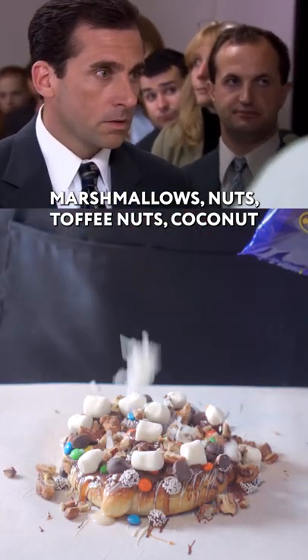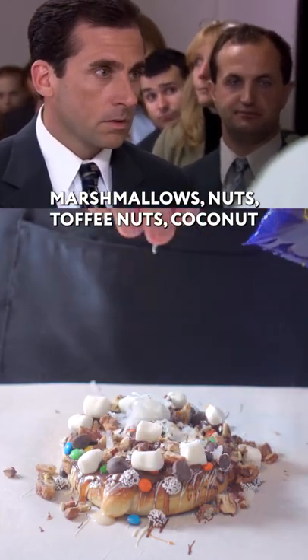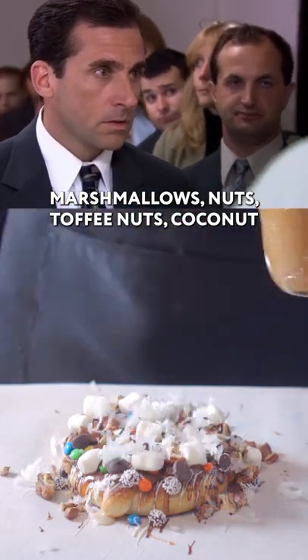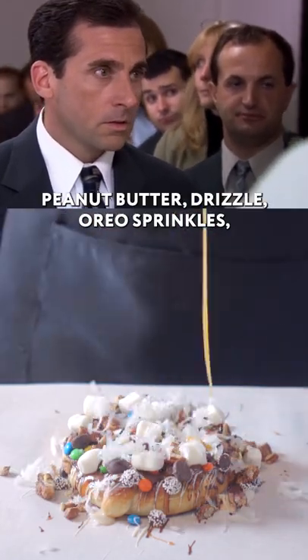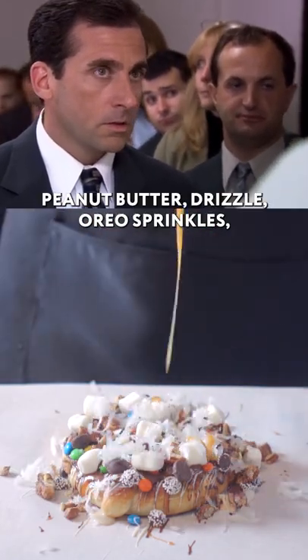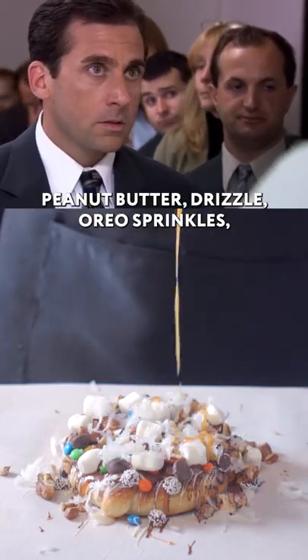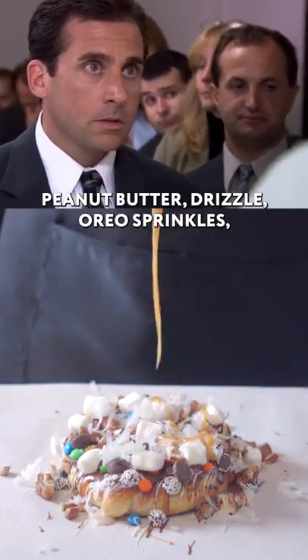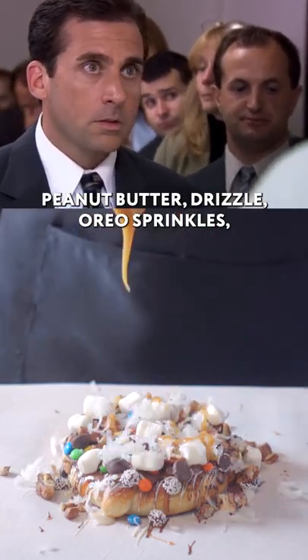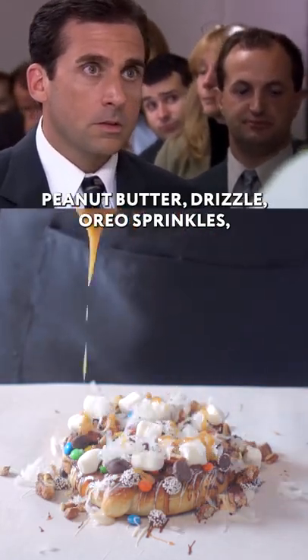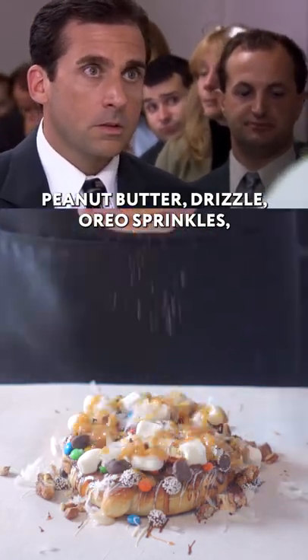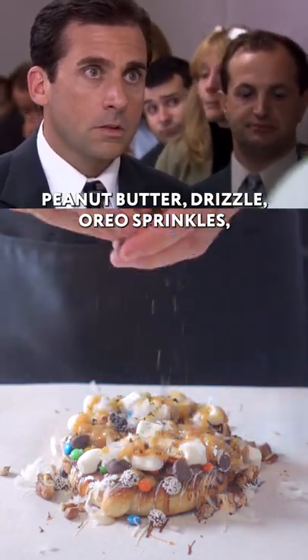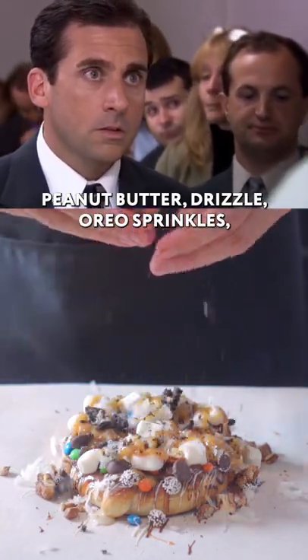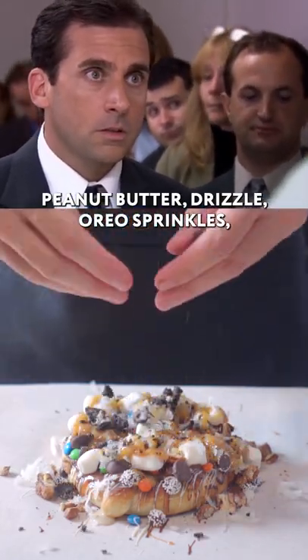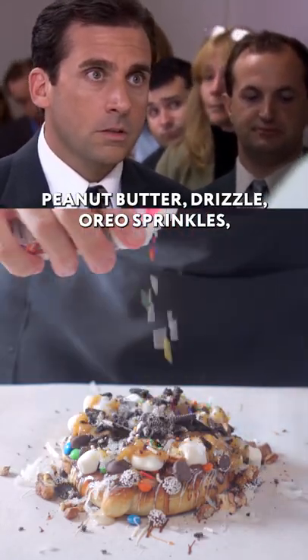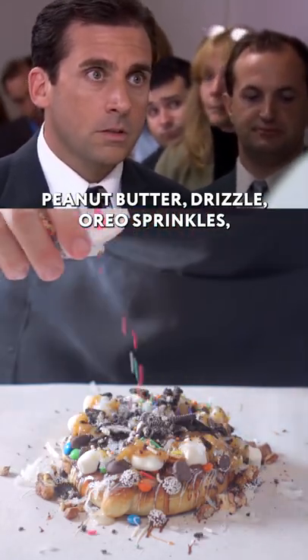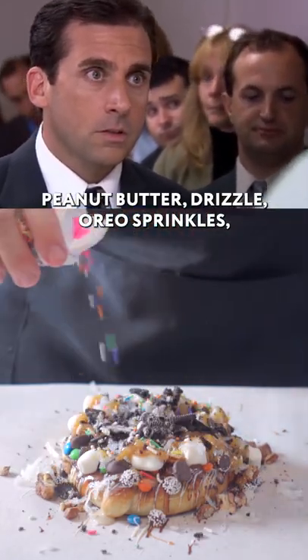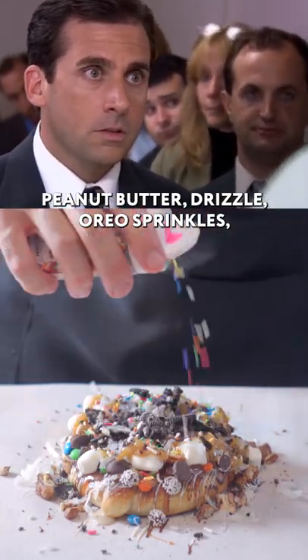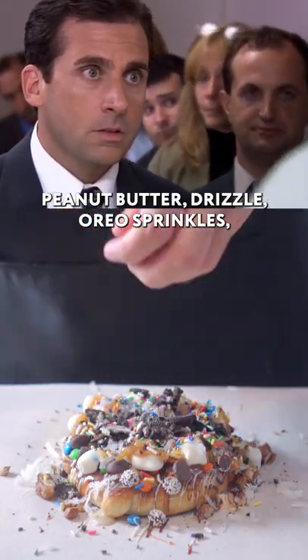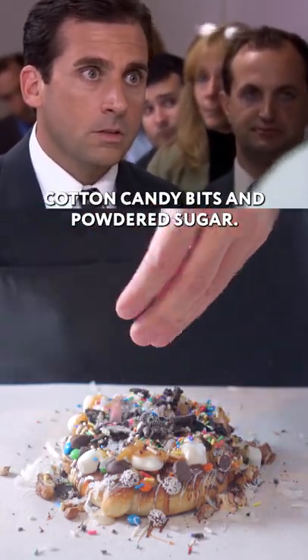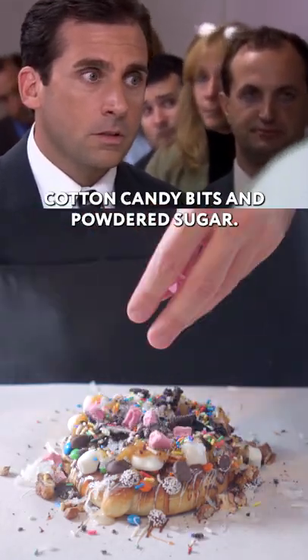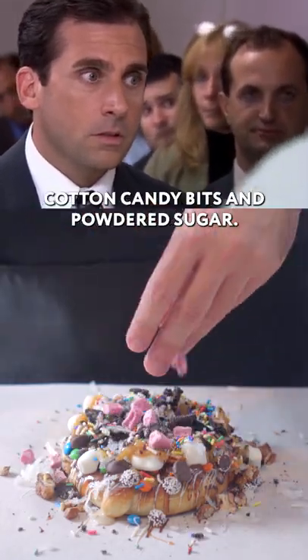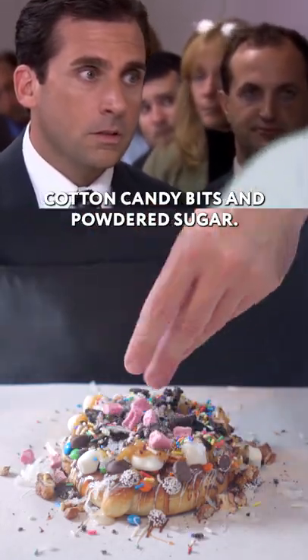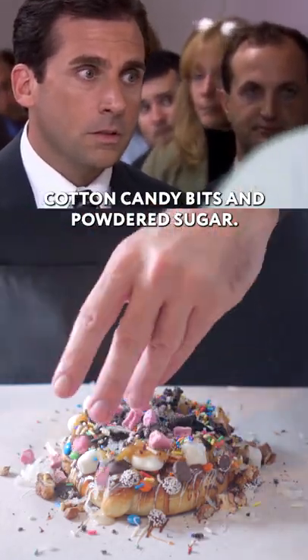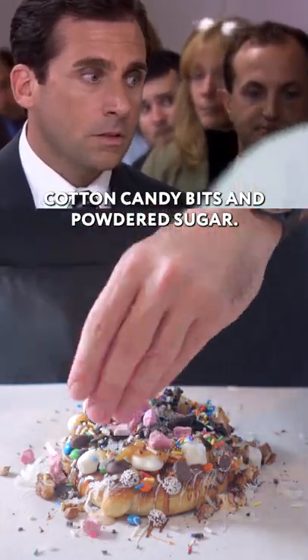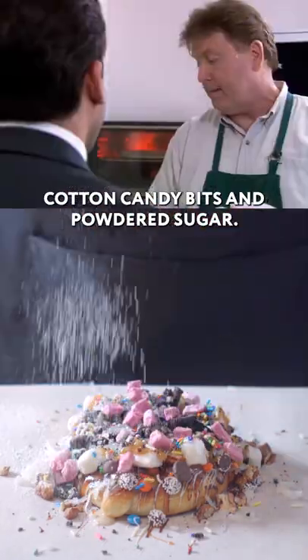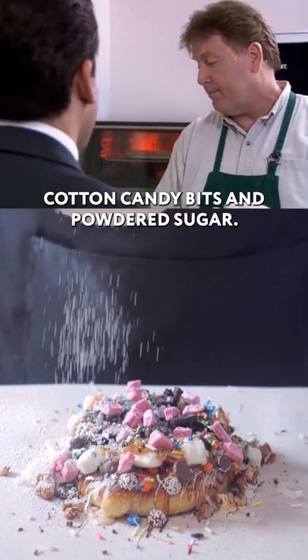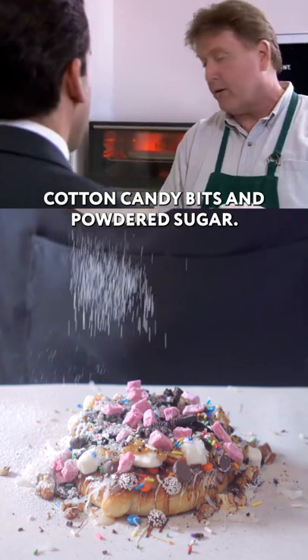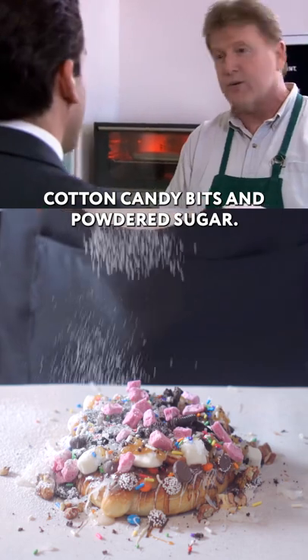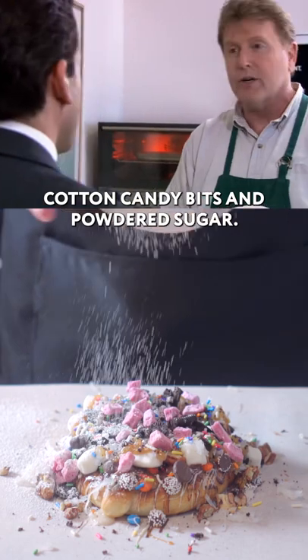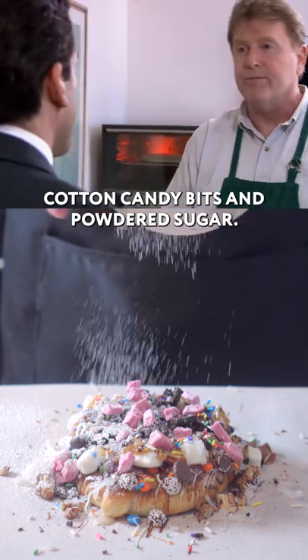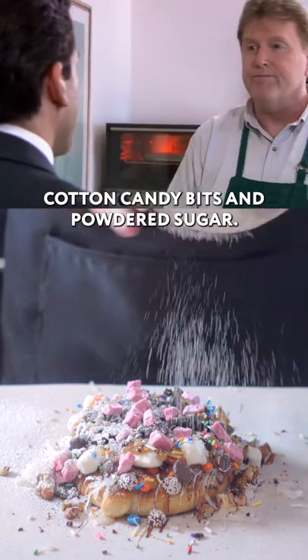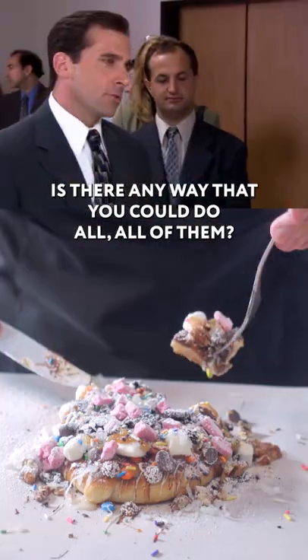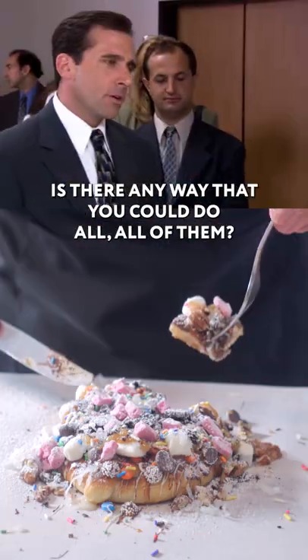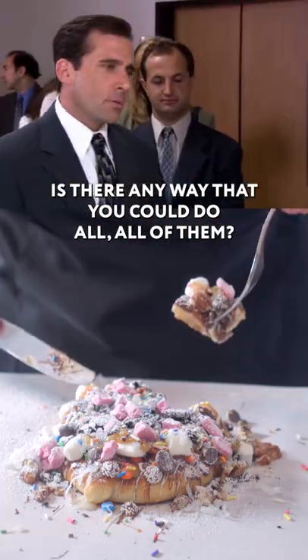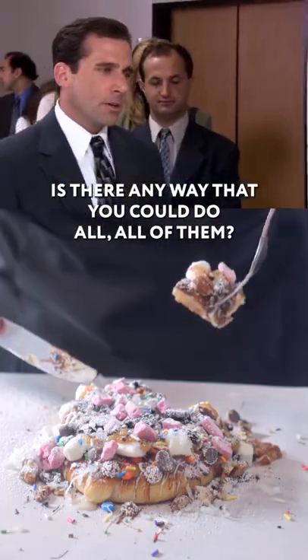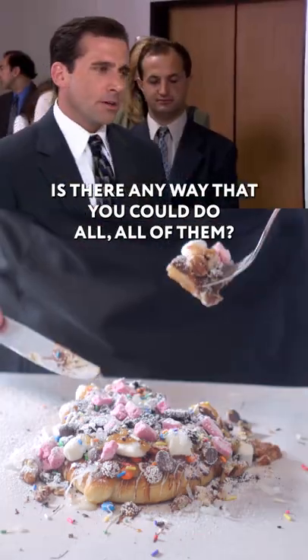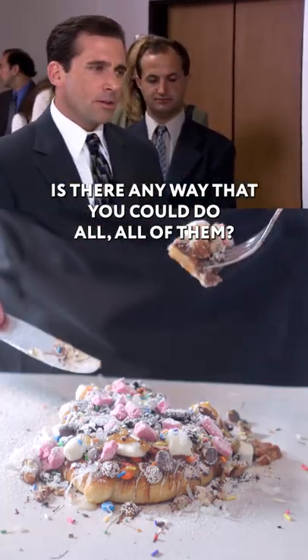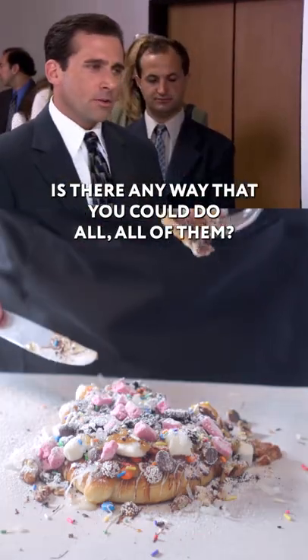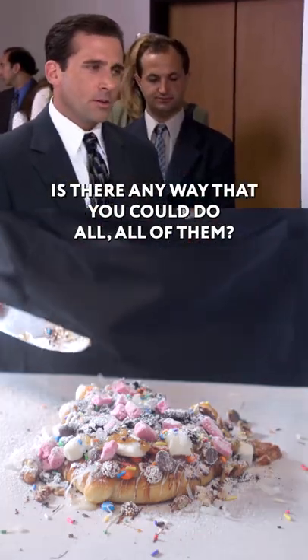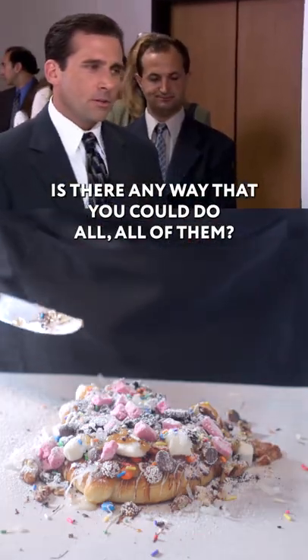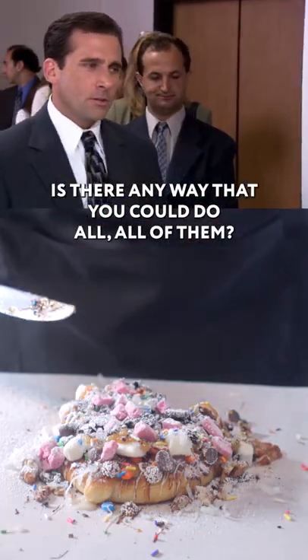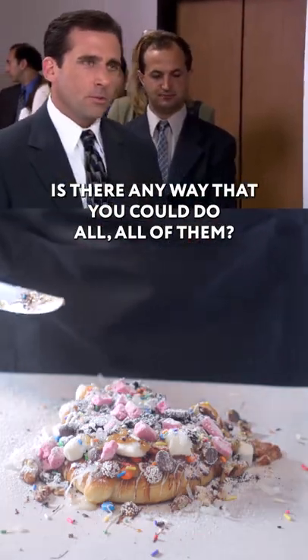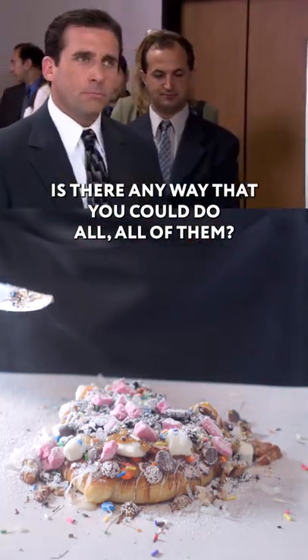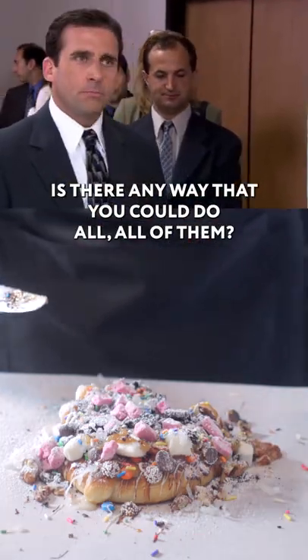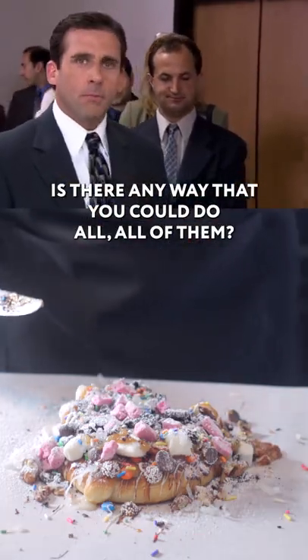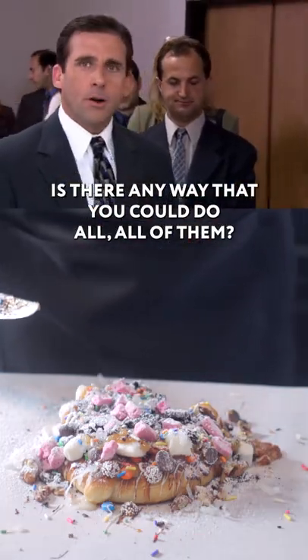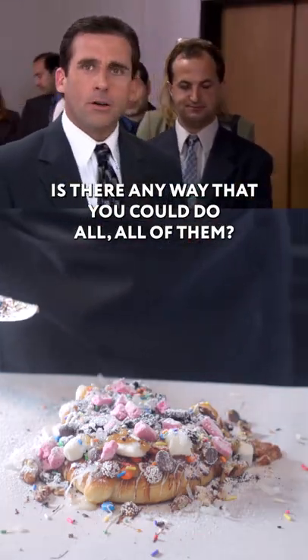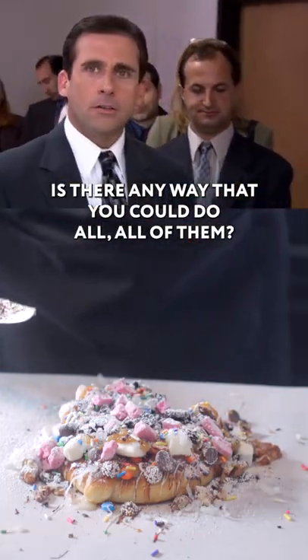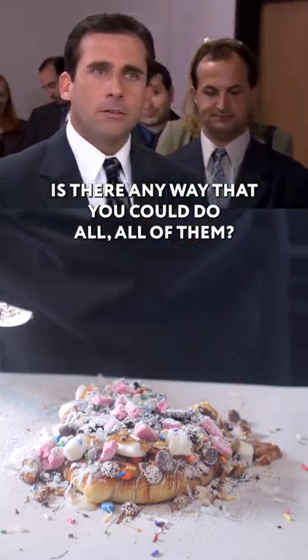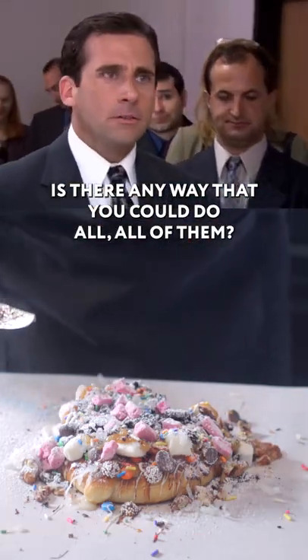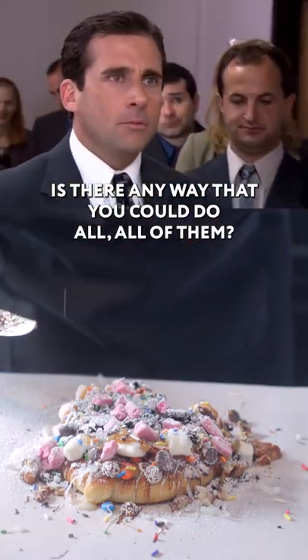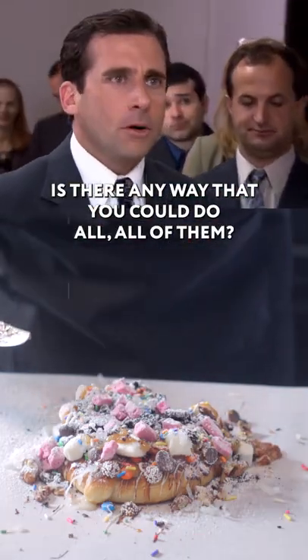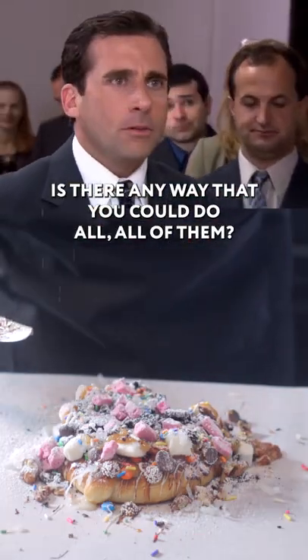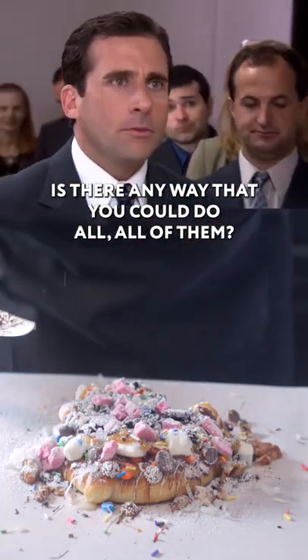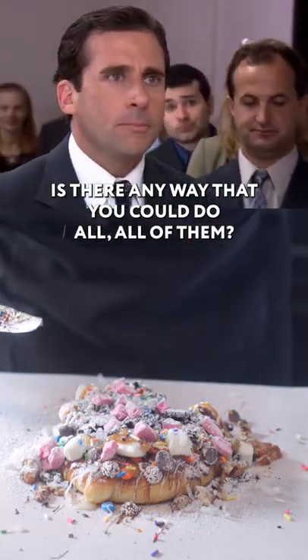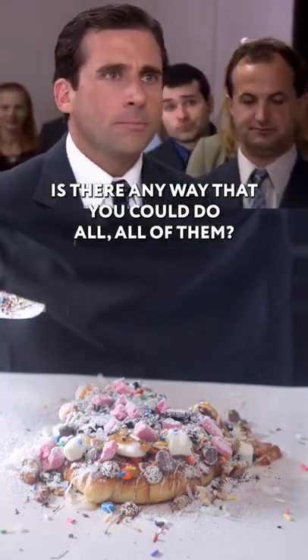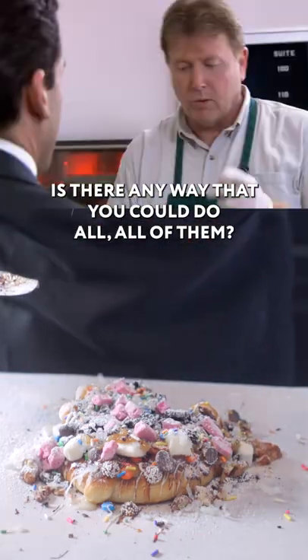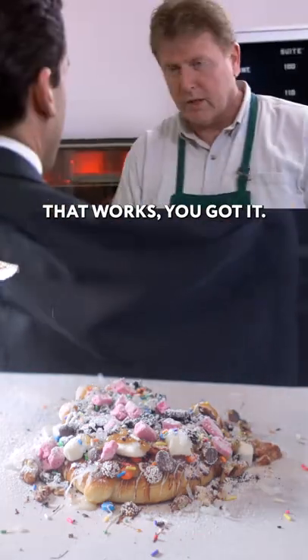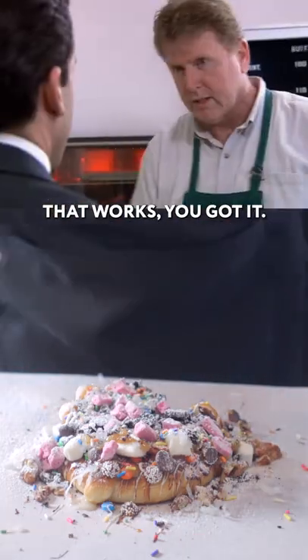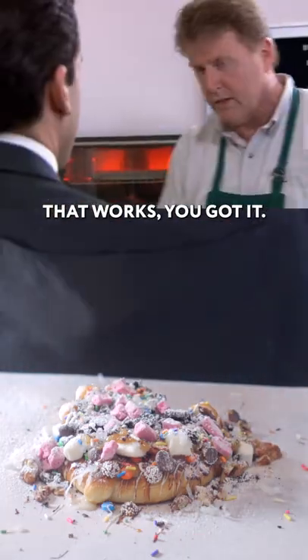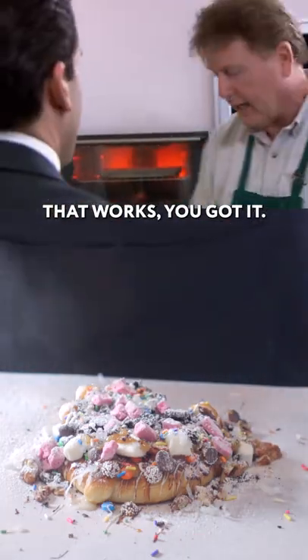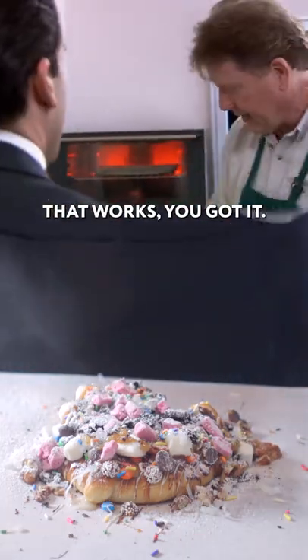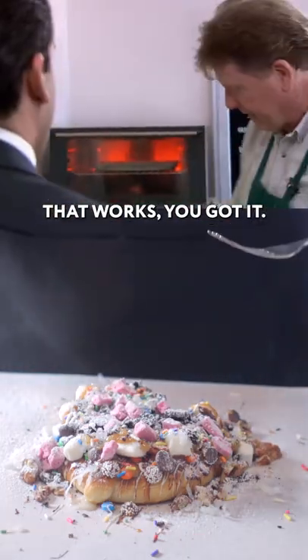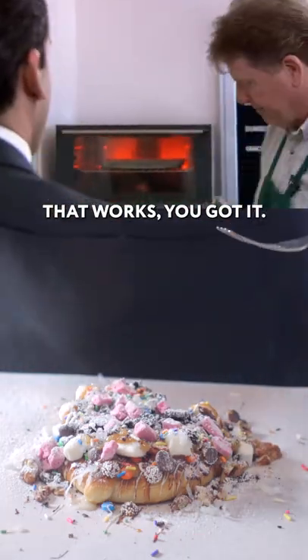toffee nuts, coconut, peanut butter drizzle, oreos, sprinkles, cotton candy bits, and powdered sugar. Is there any way that you could do all? All of them? The works — you got it.